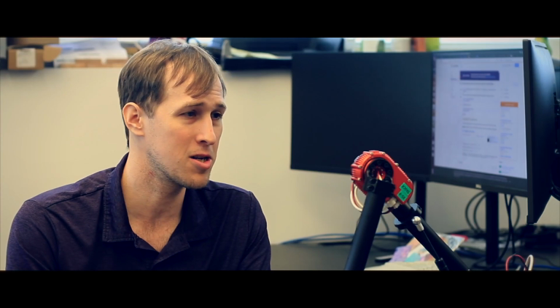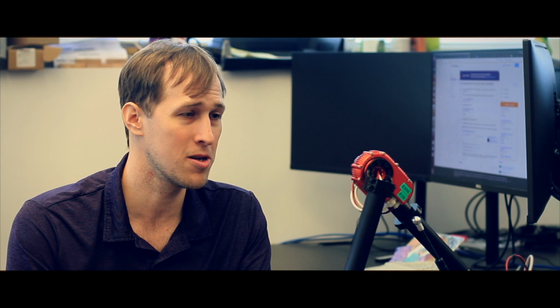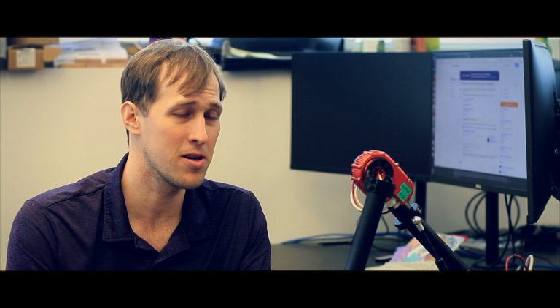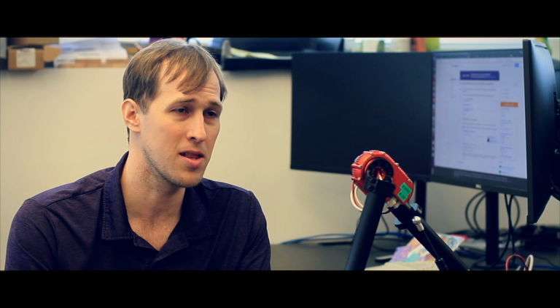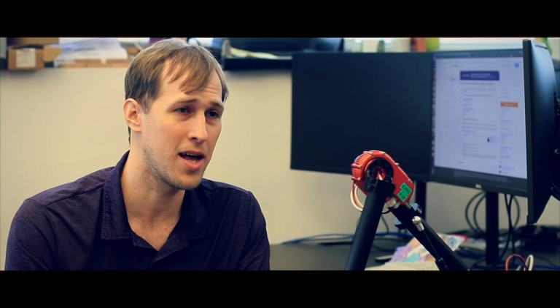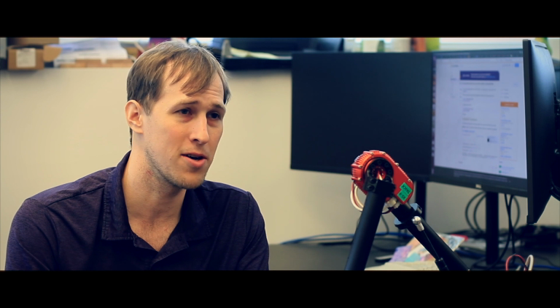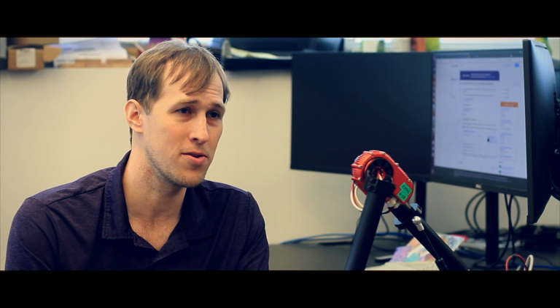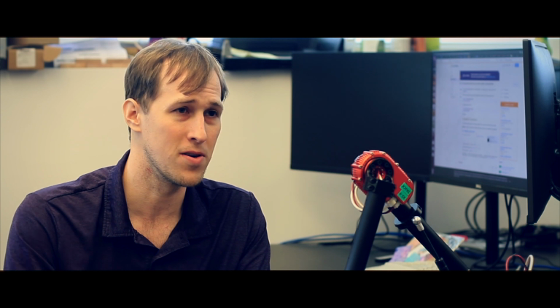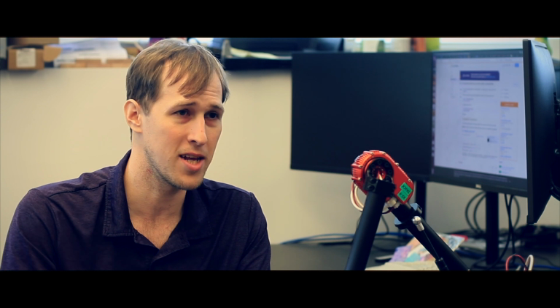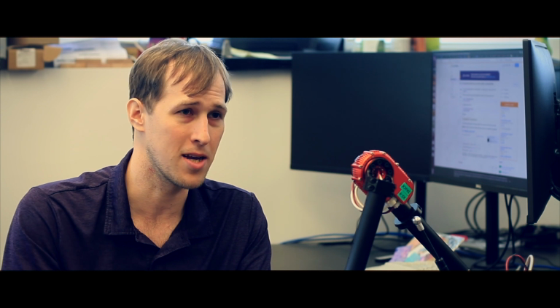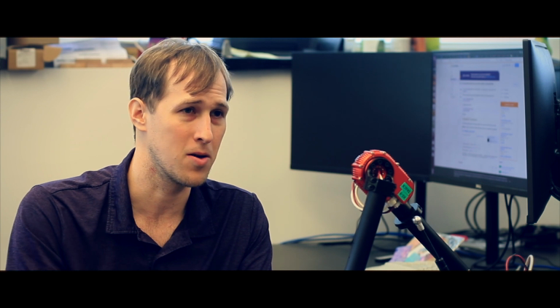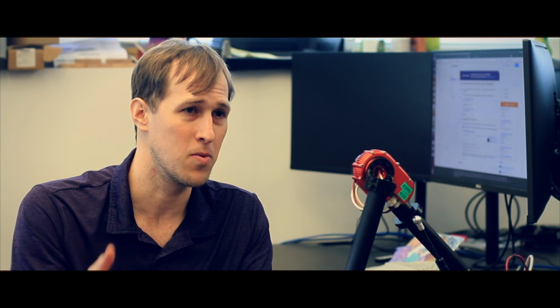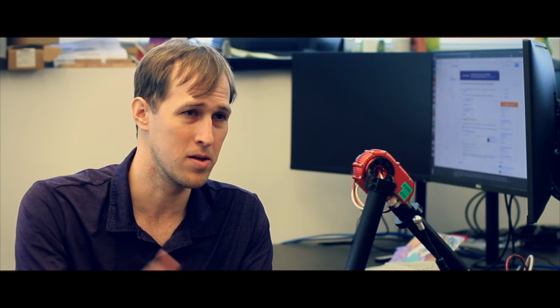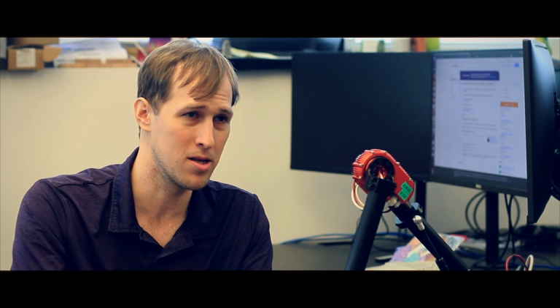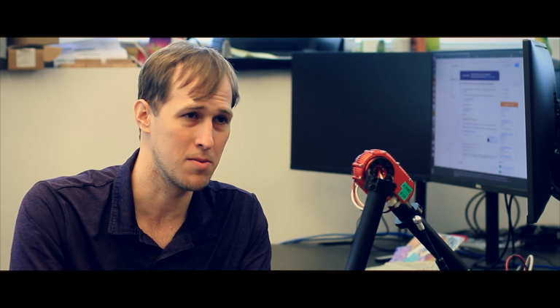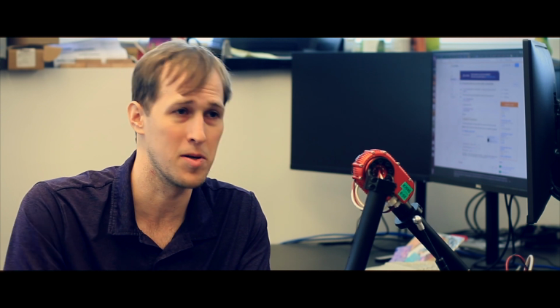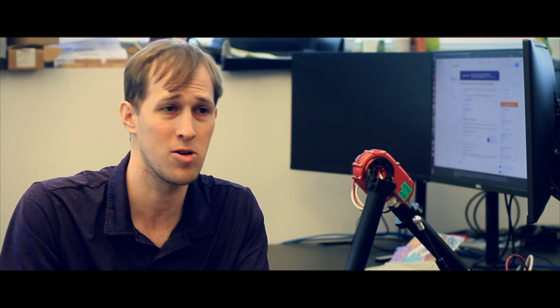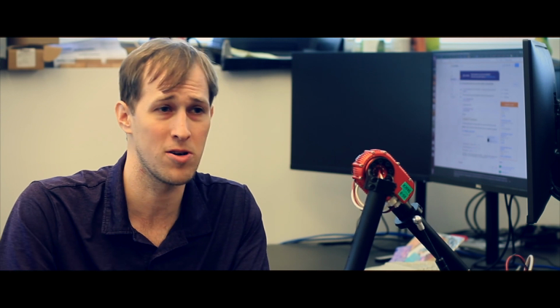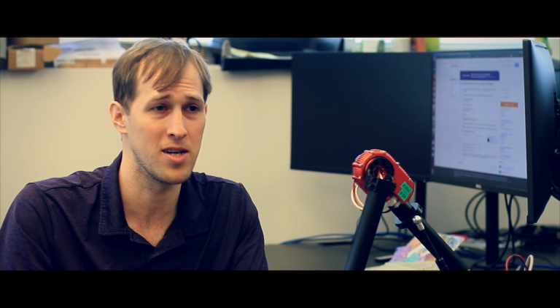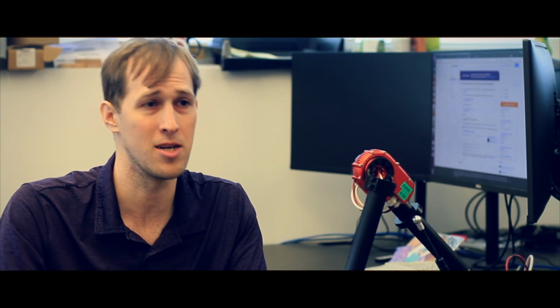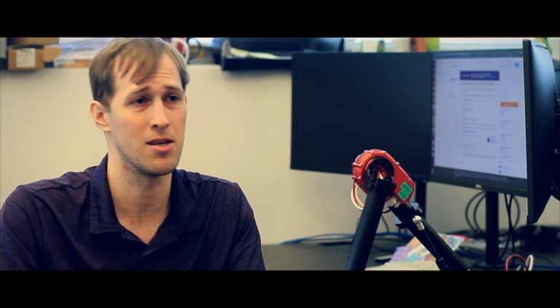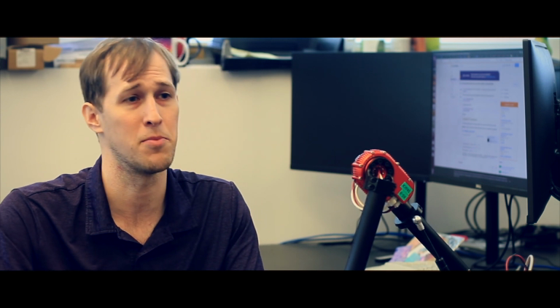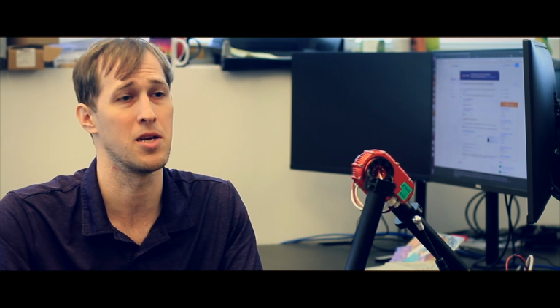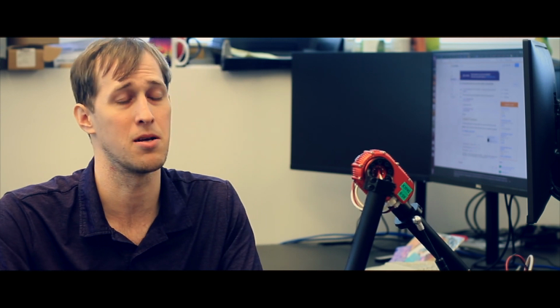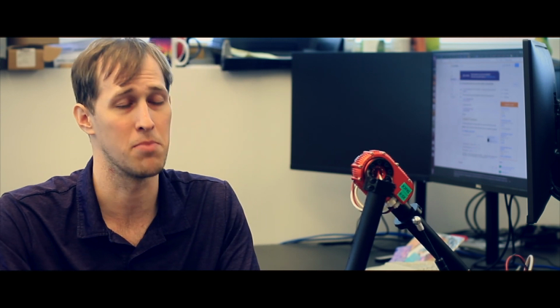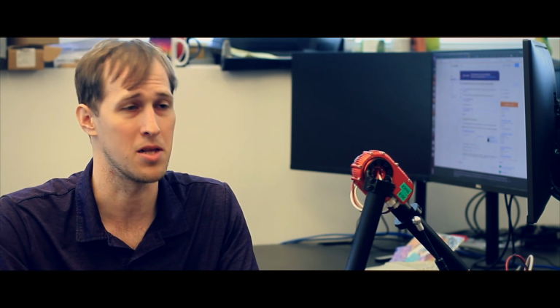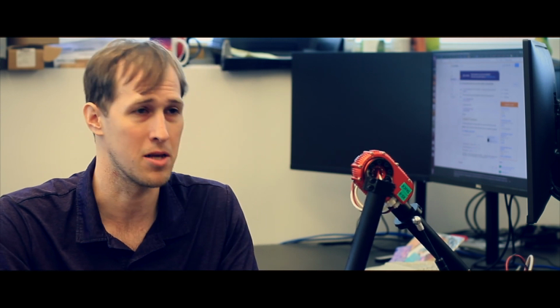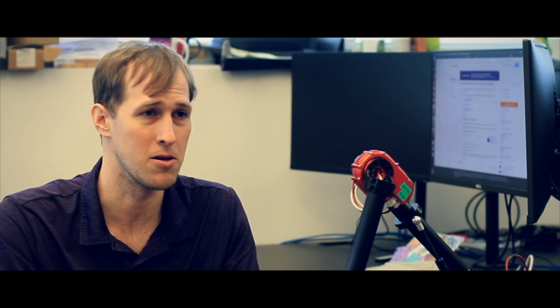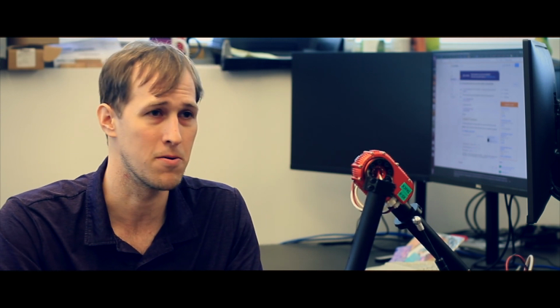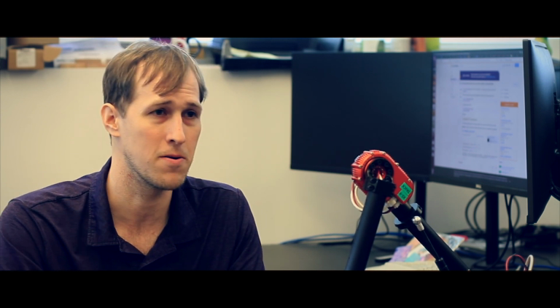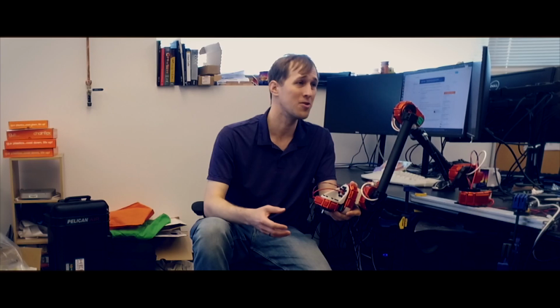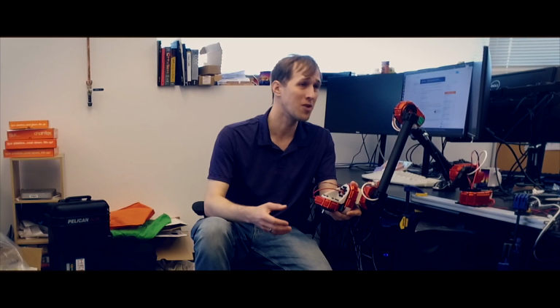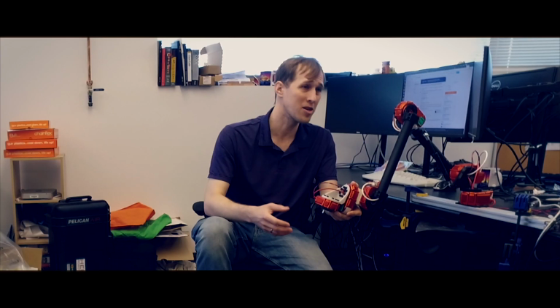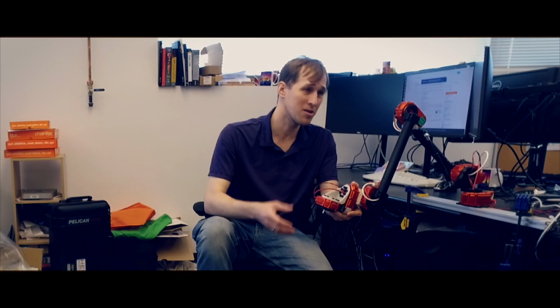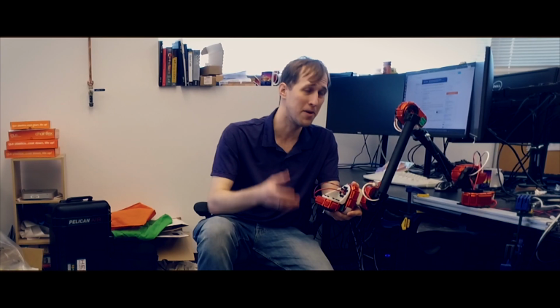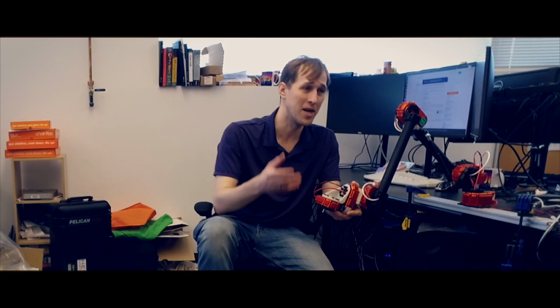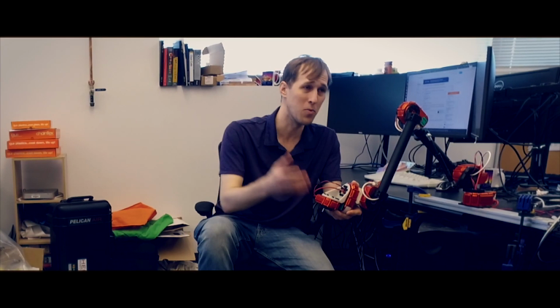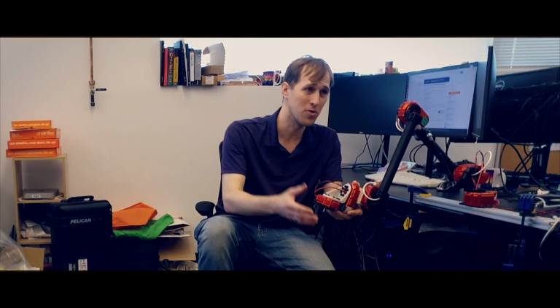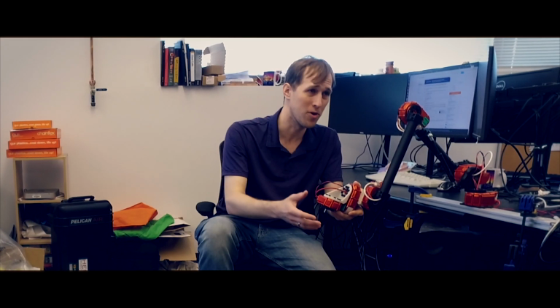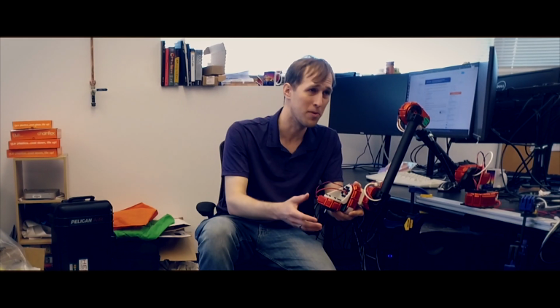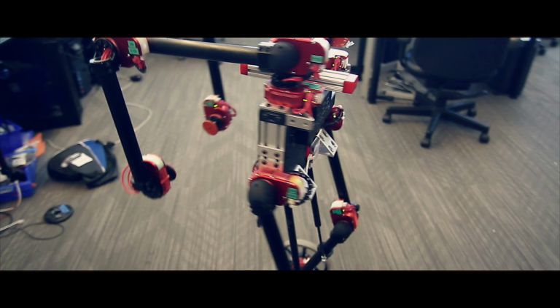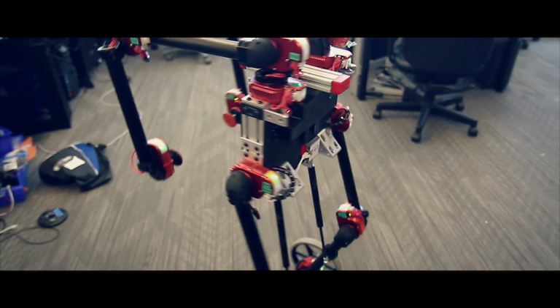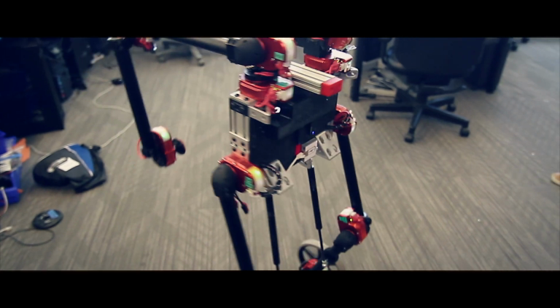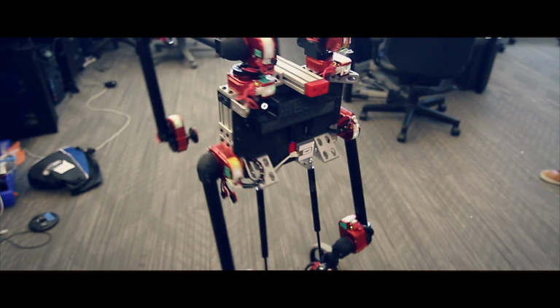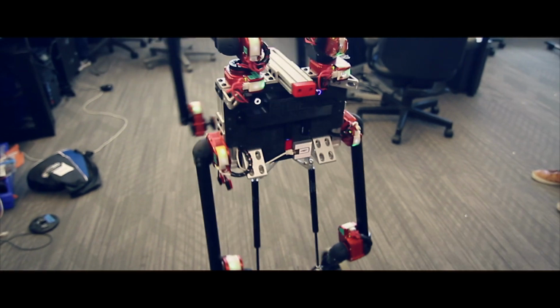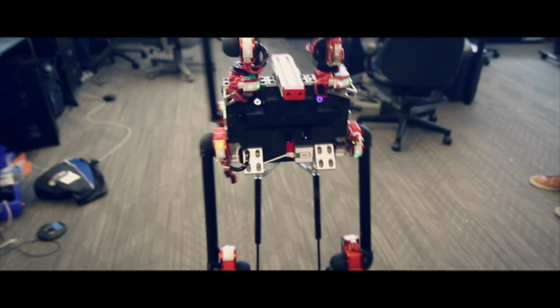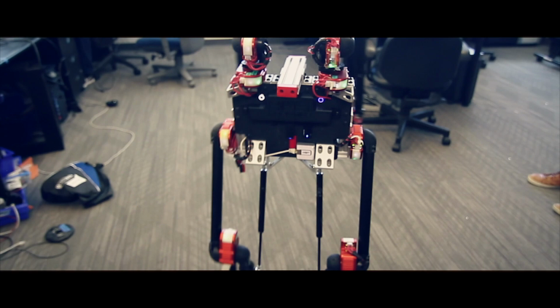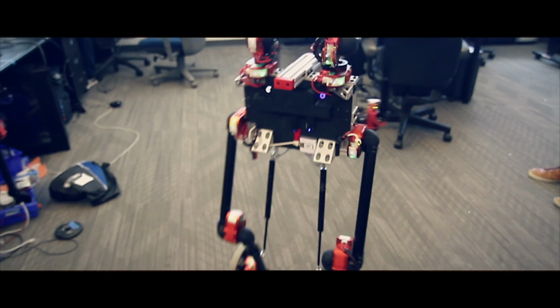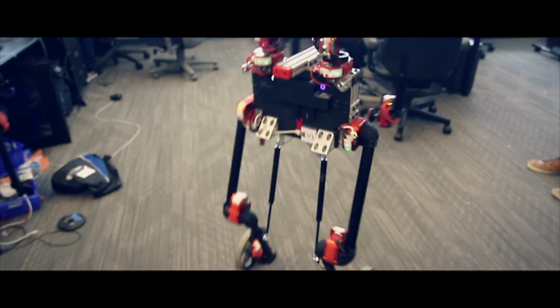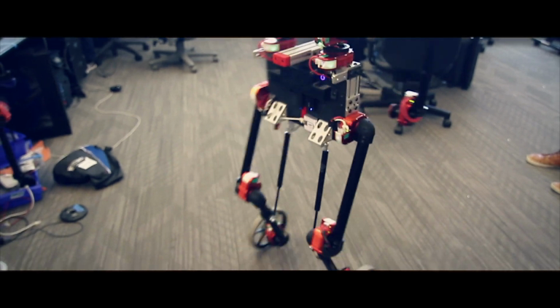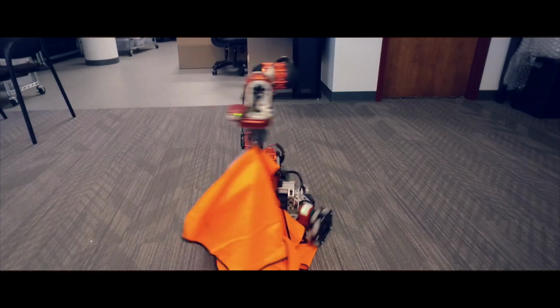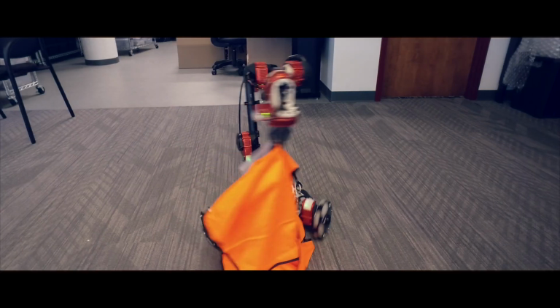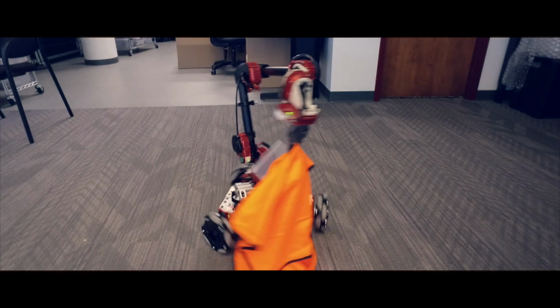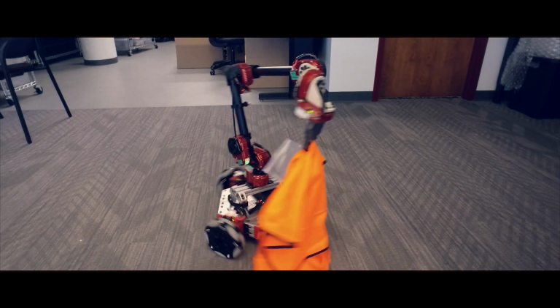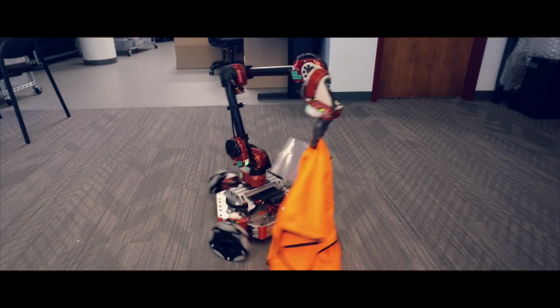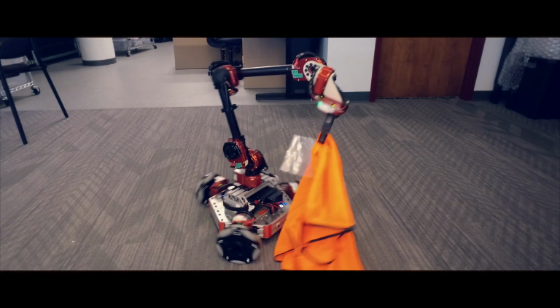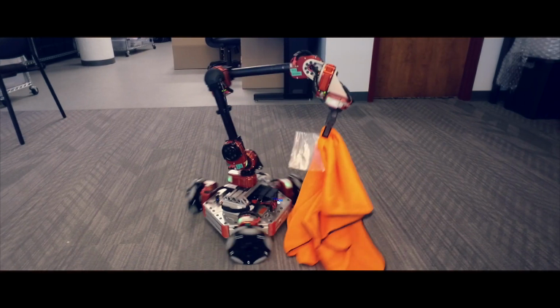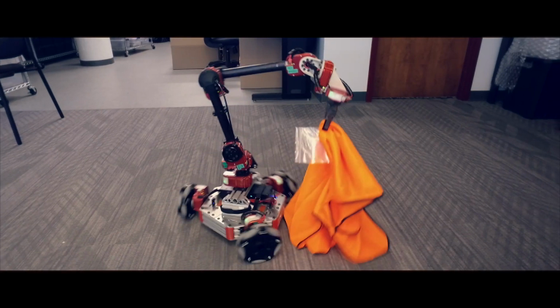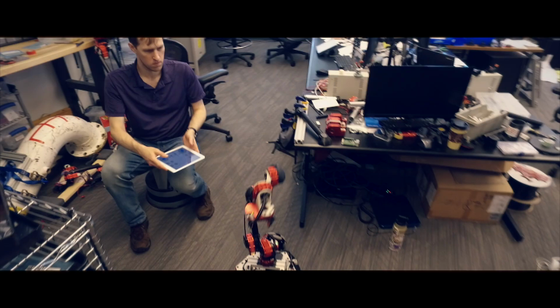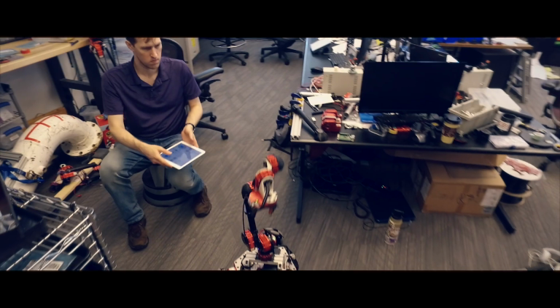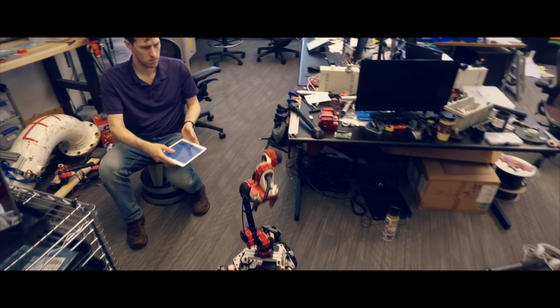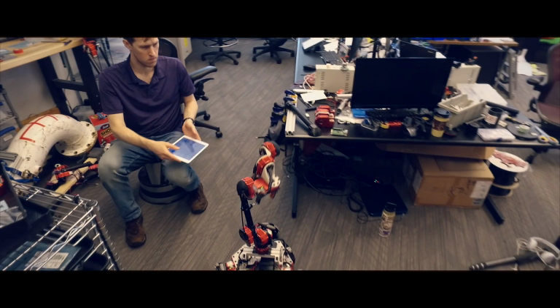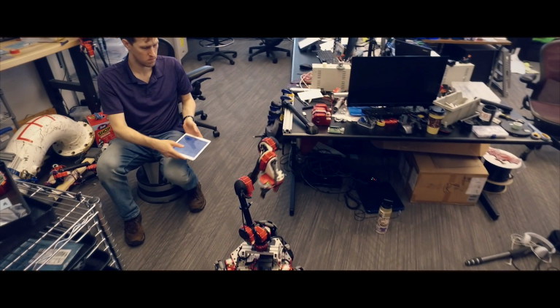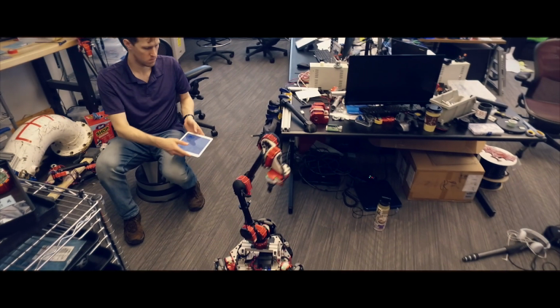Modularity allows you to take one system and turn it into something completely new. You're not just buying one robot — you're buying a ton of robots that you can create with those same parts.